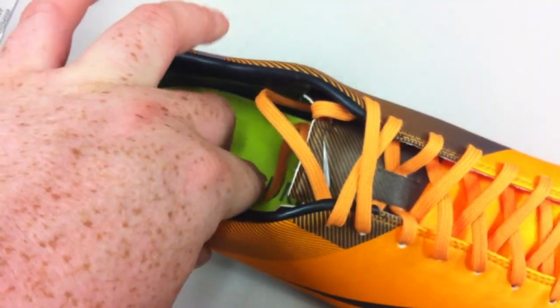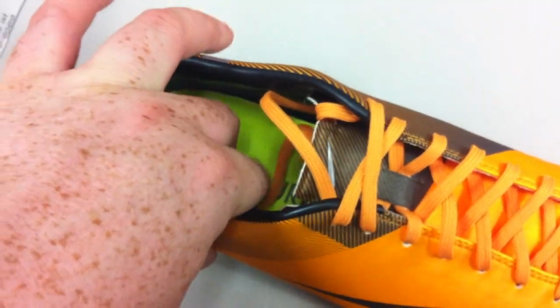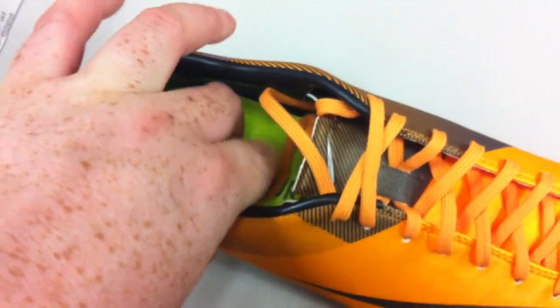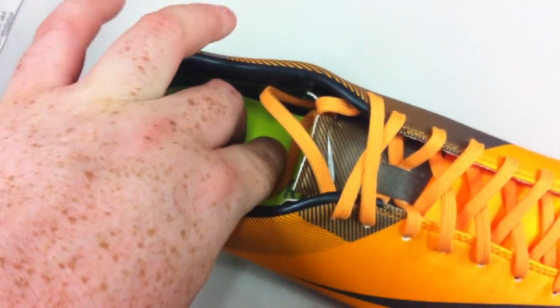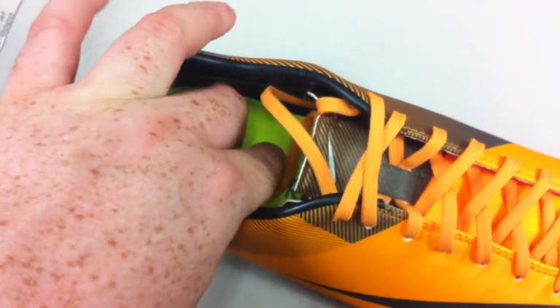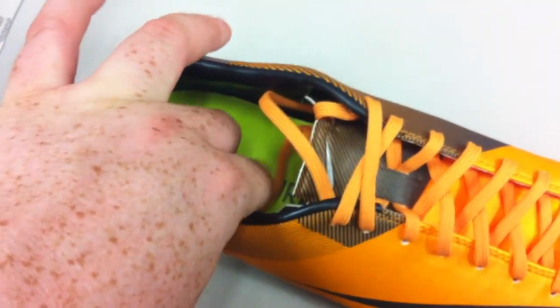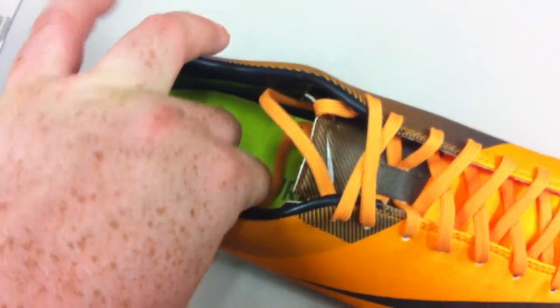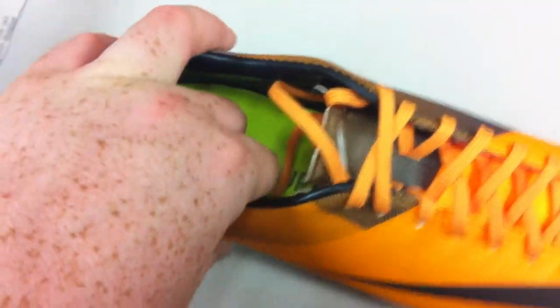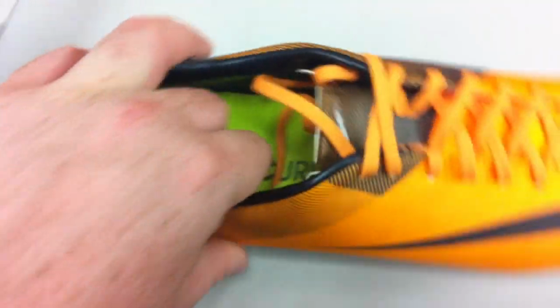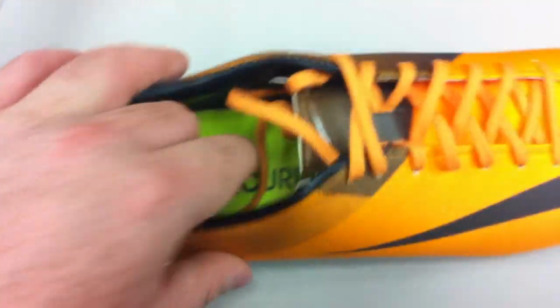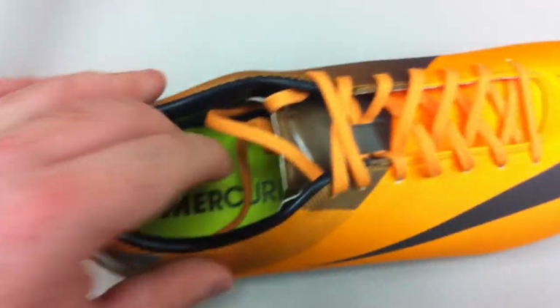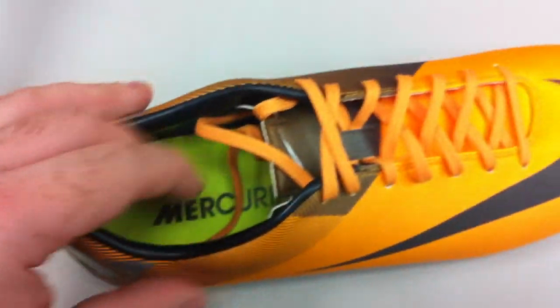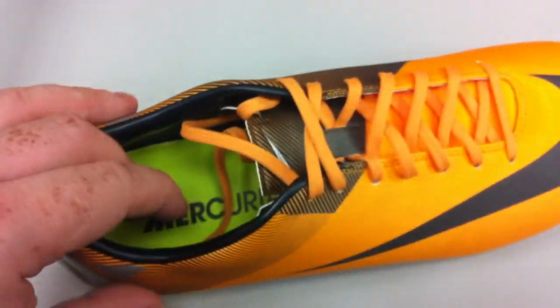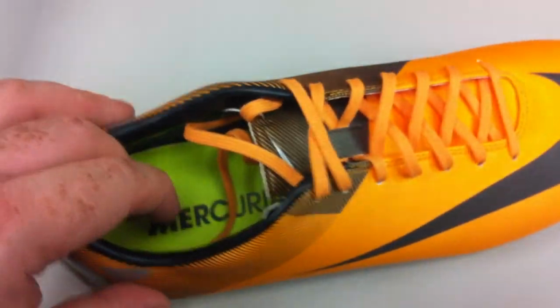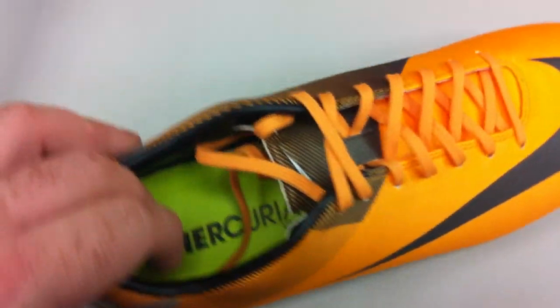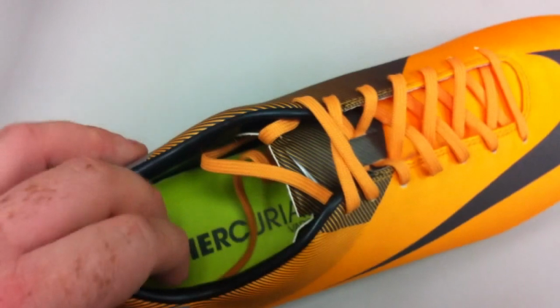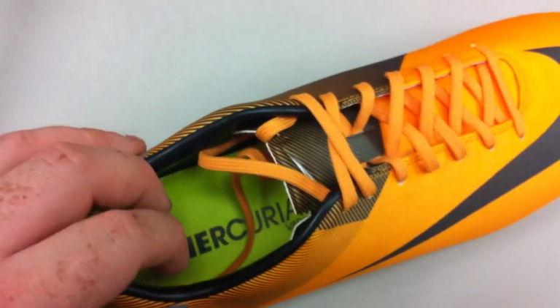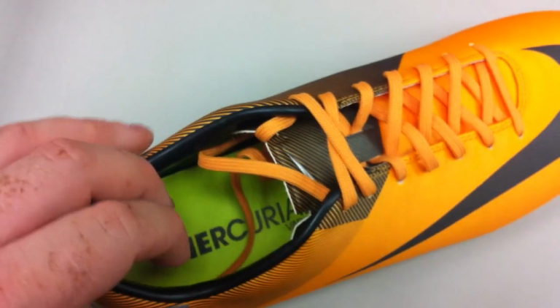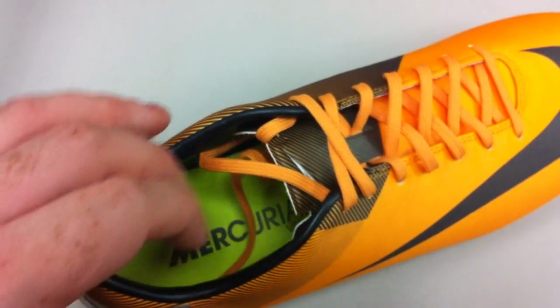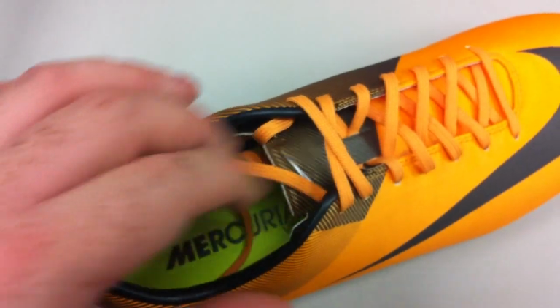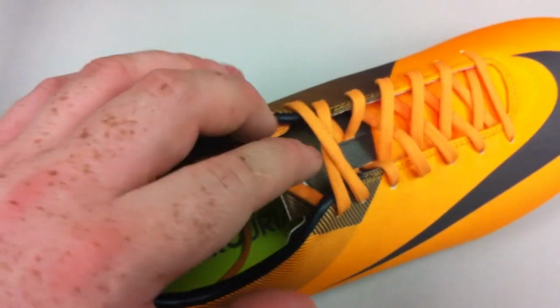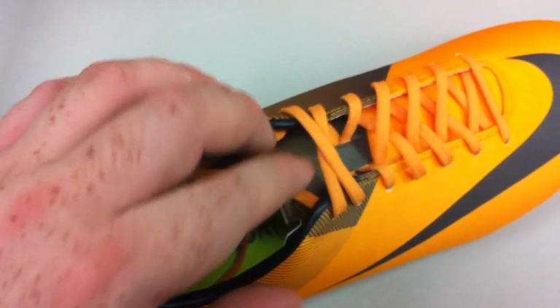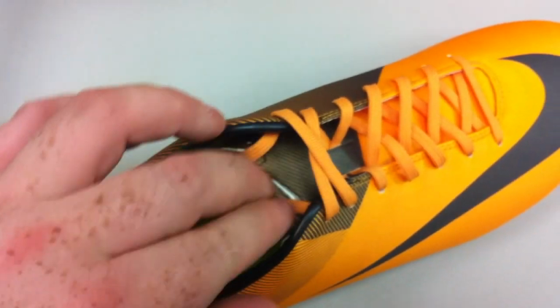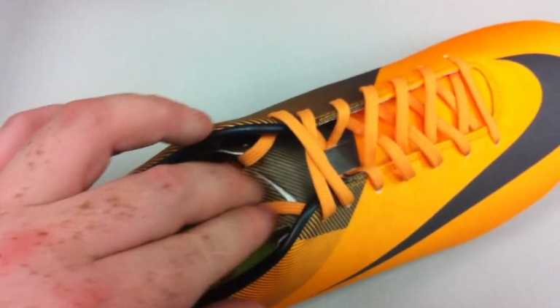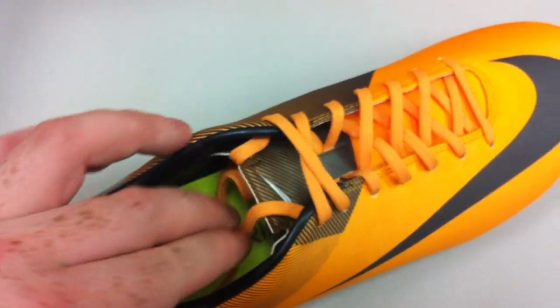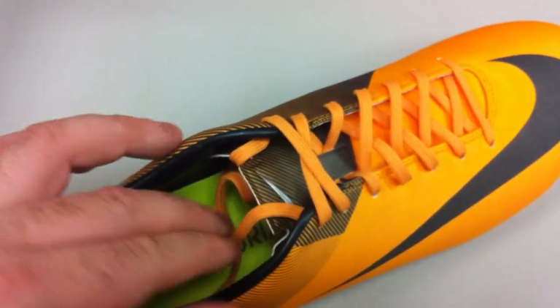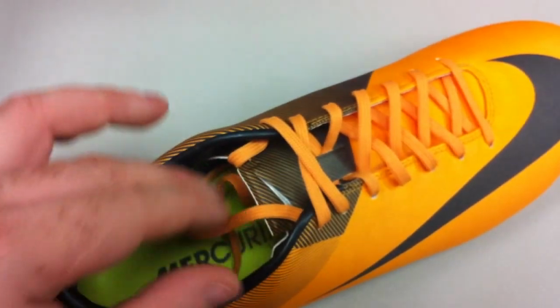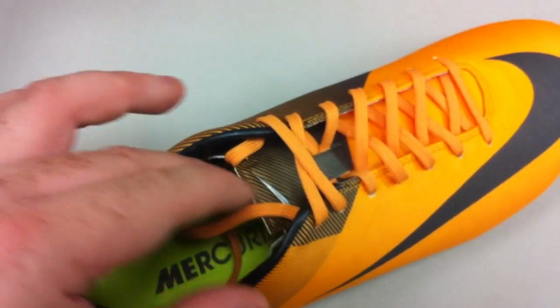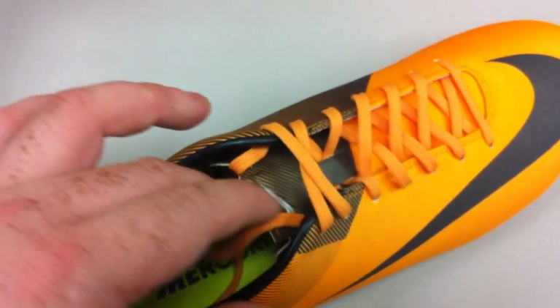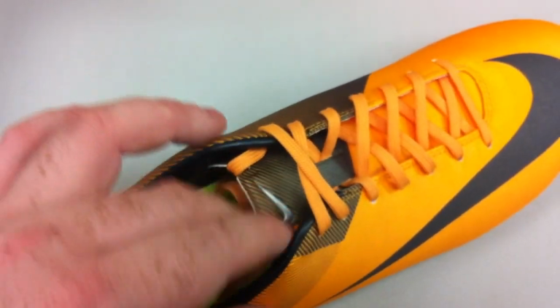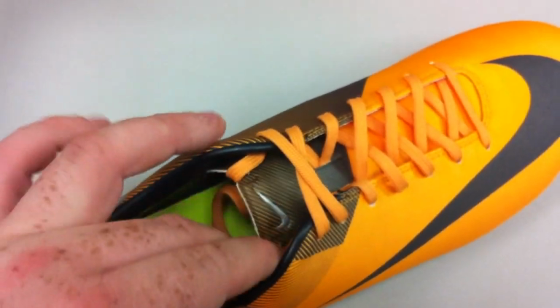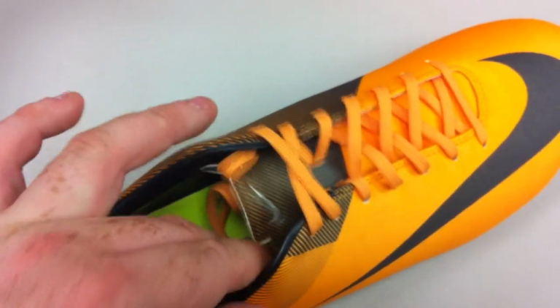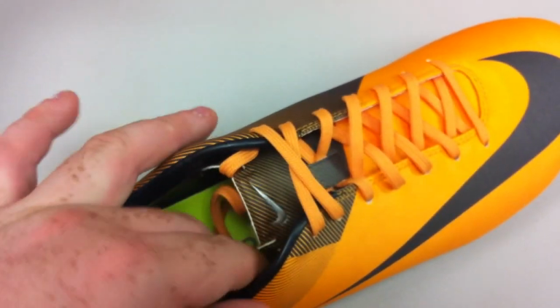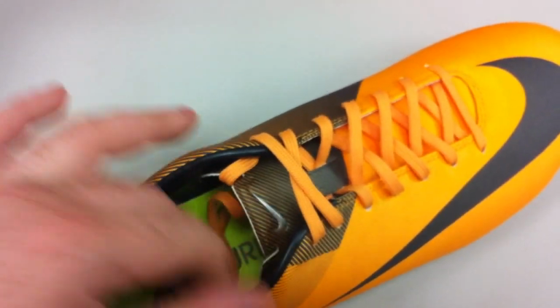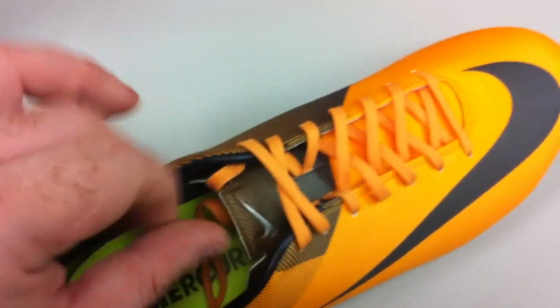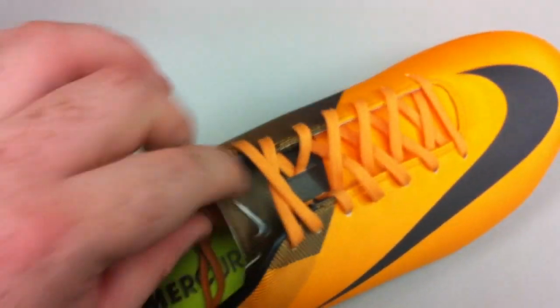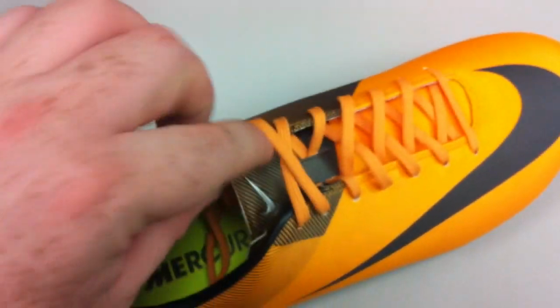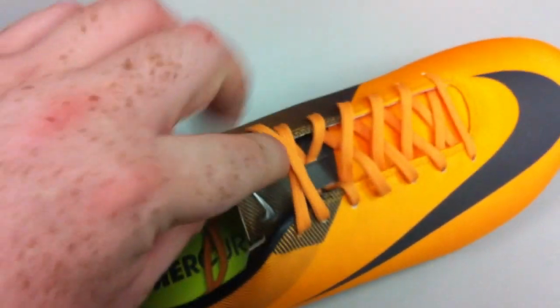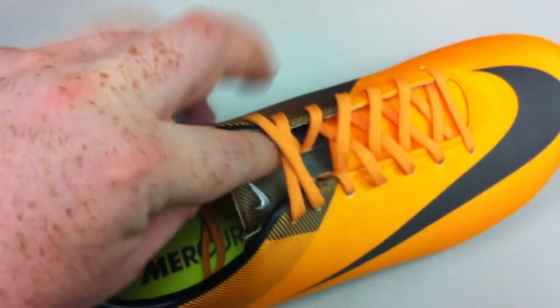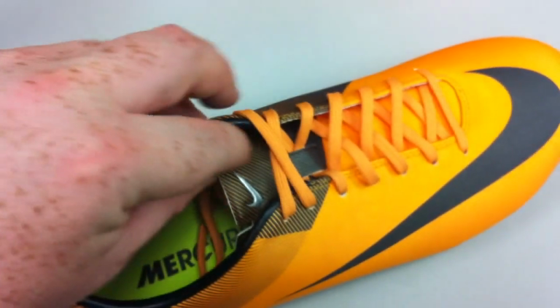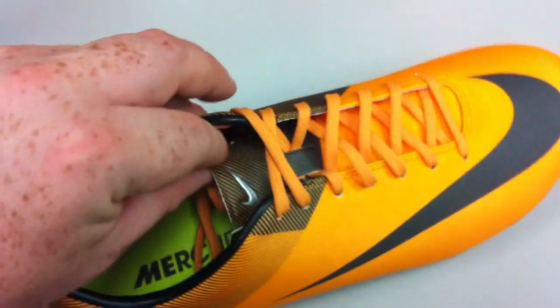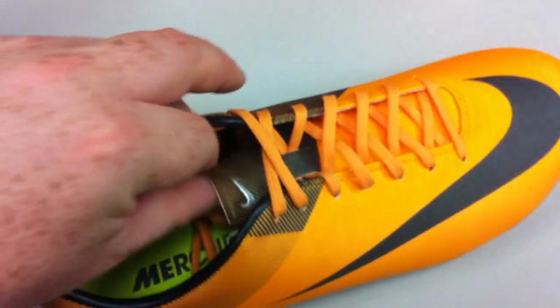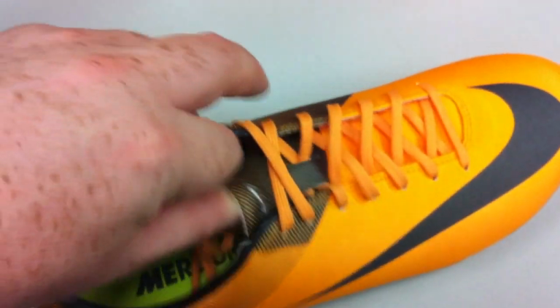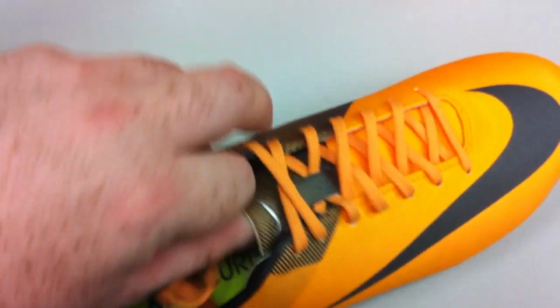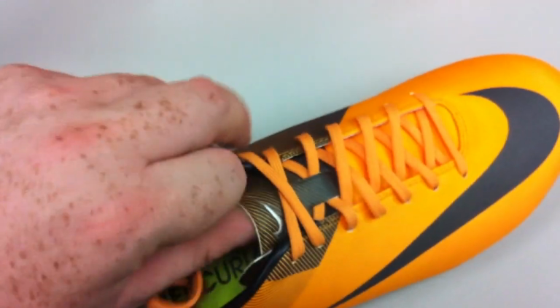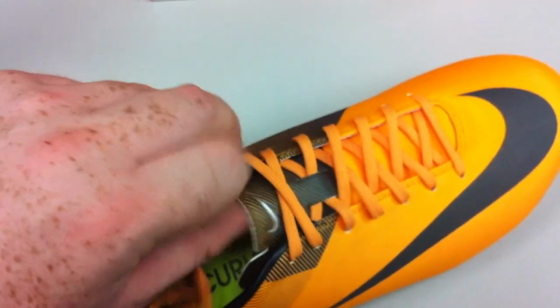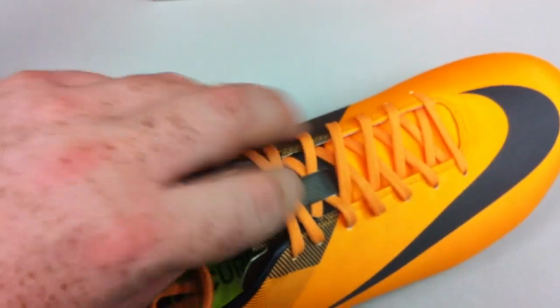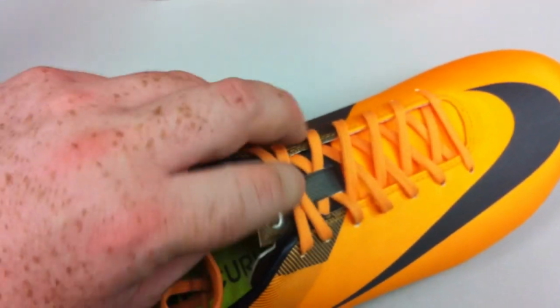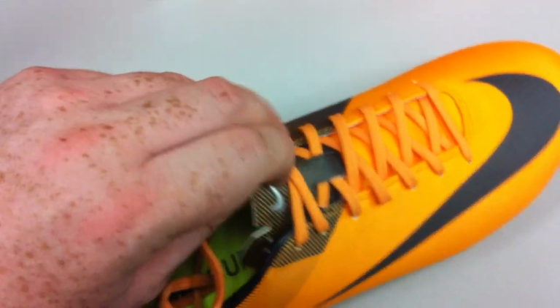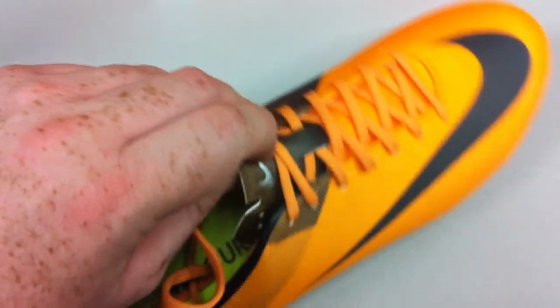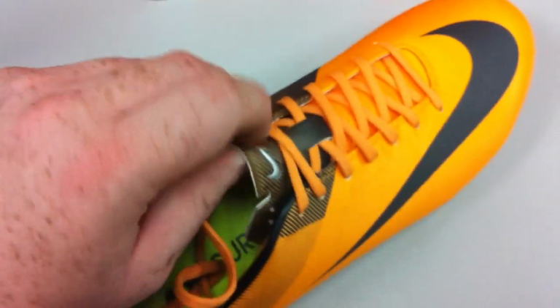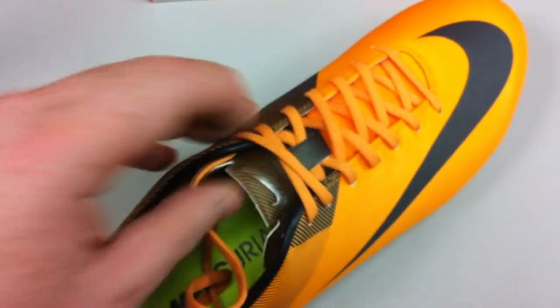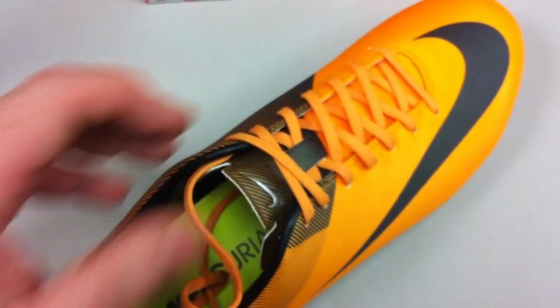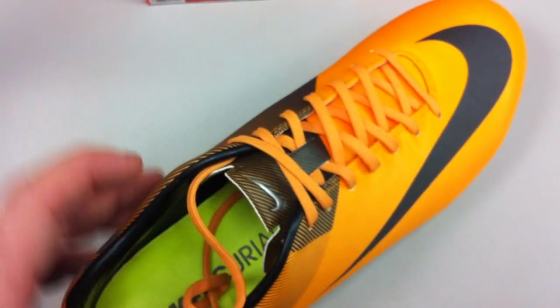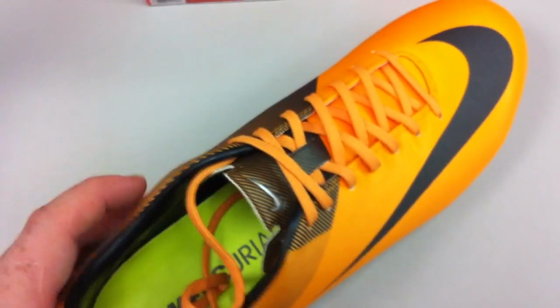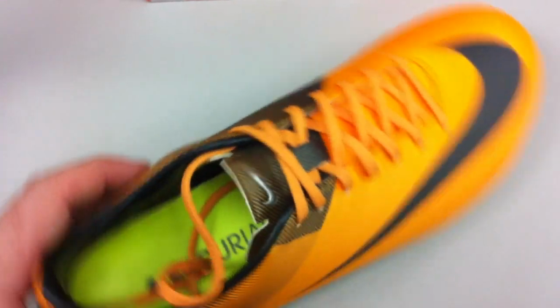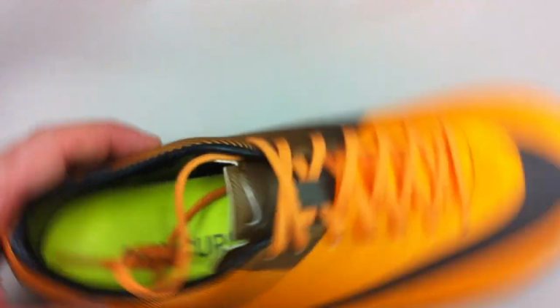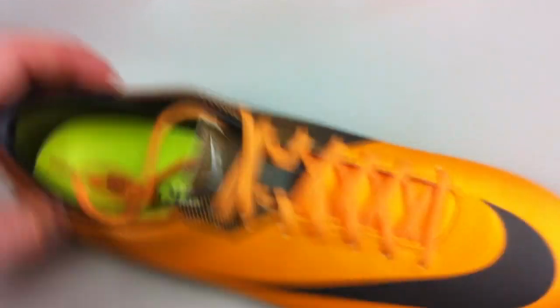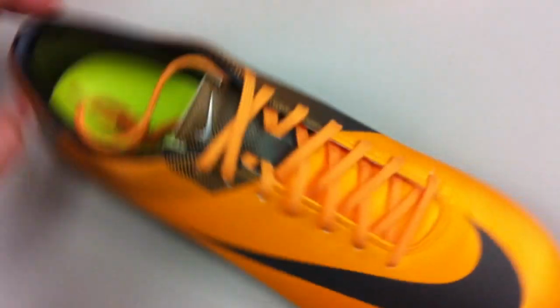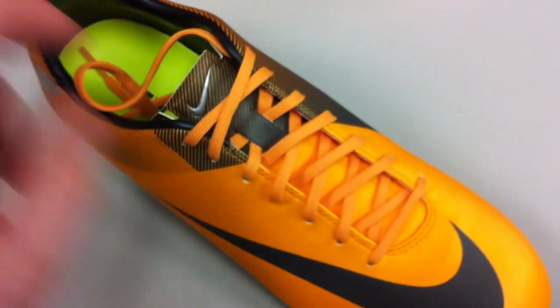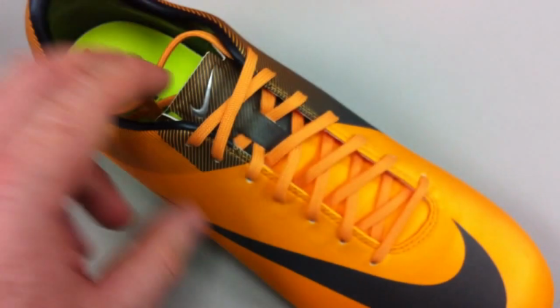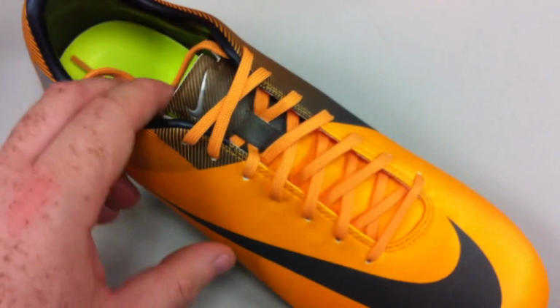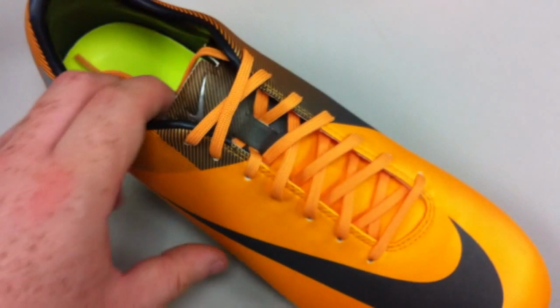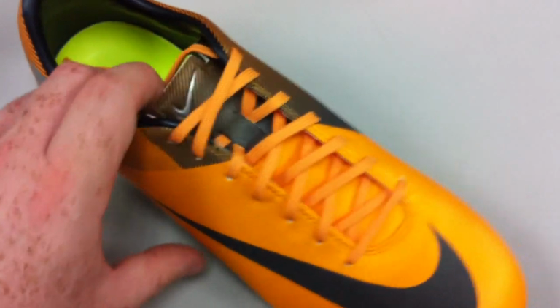Still very tacky — doesn't allow the sock to slide around a whole lot, even in wet weather or with sweaty feet.